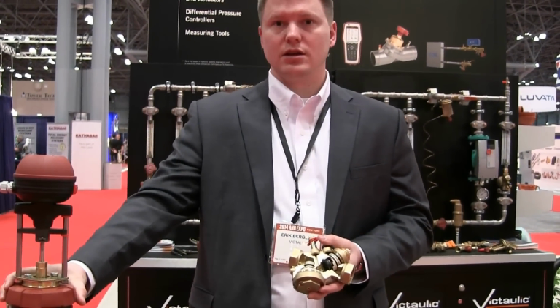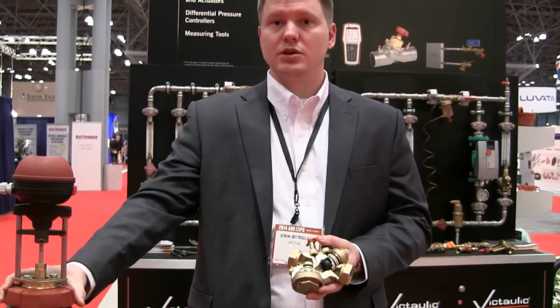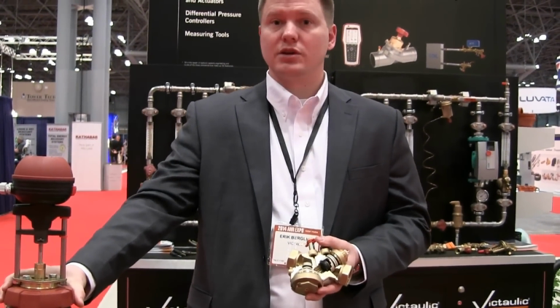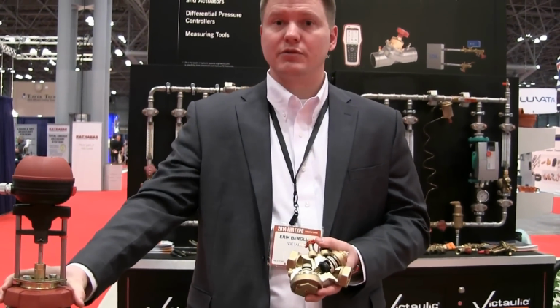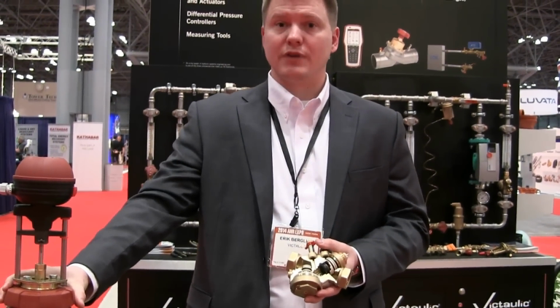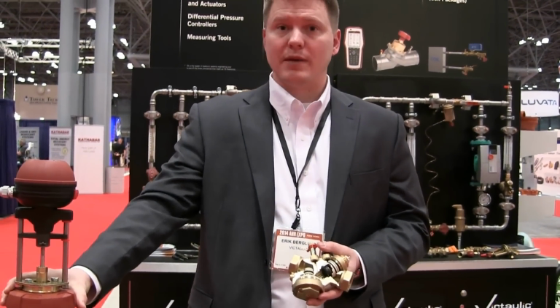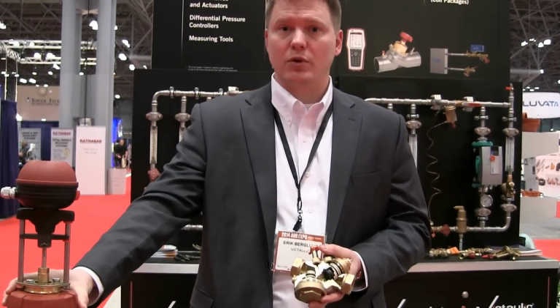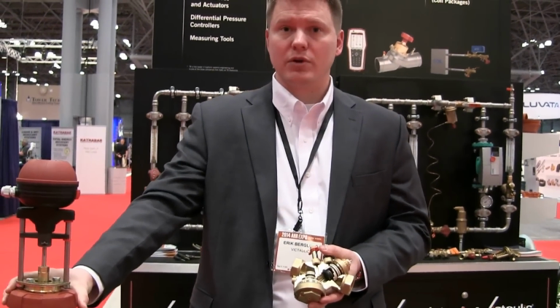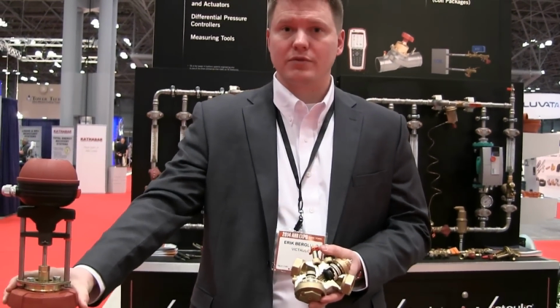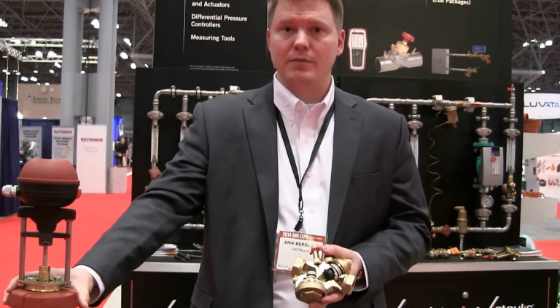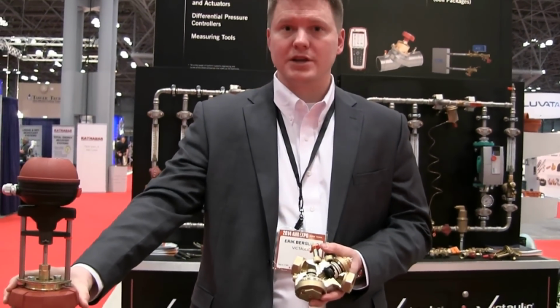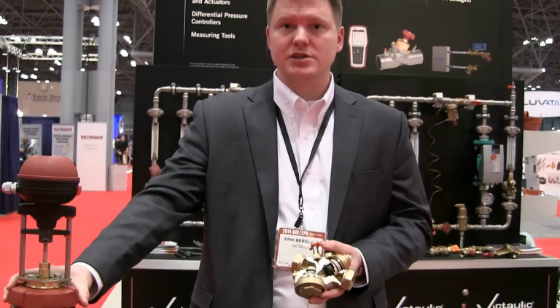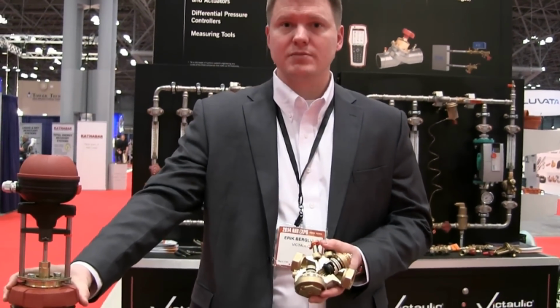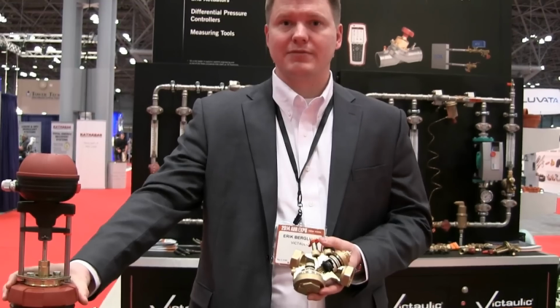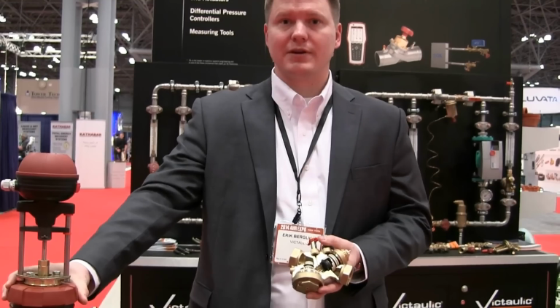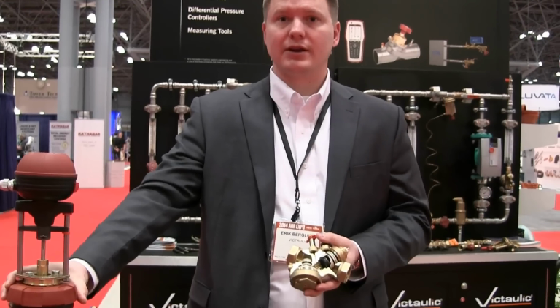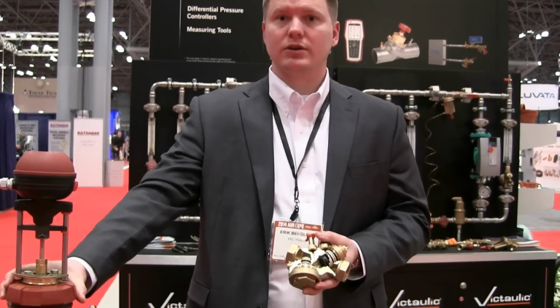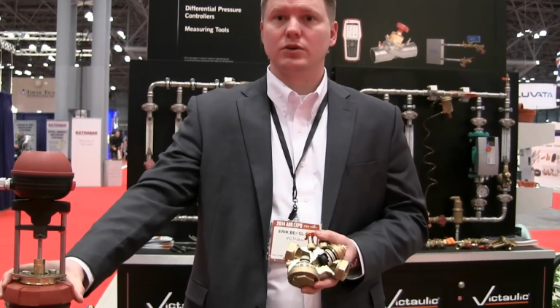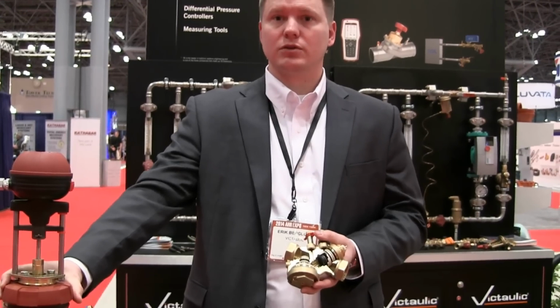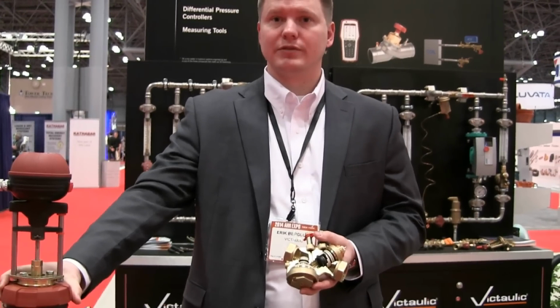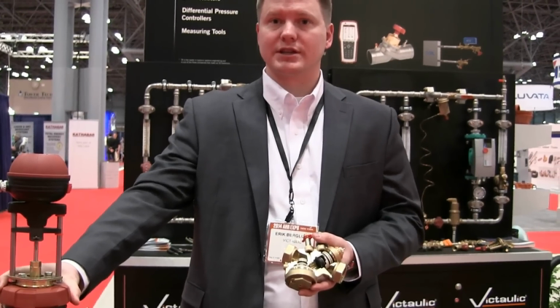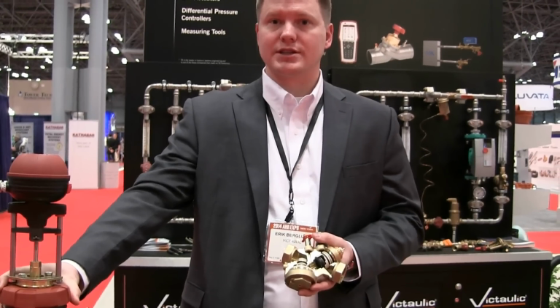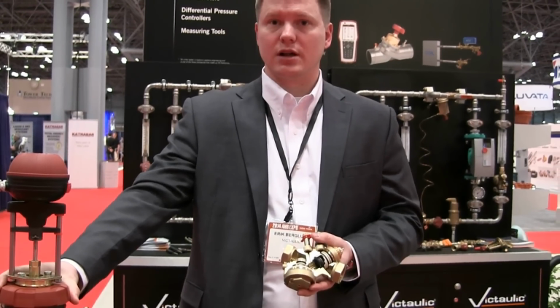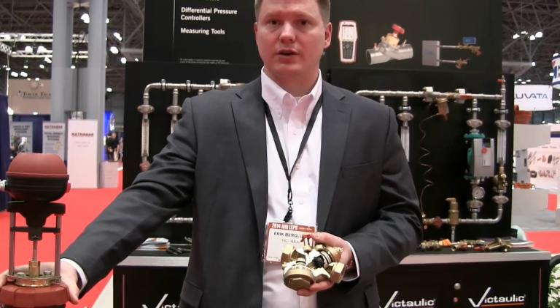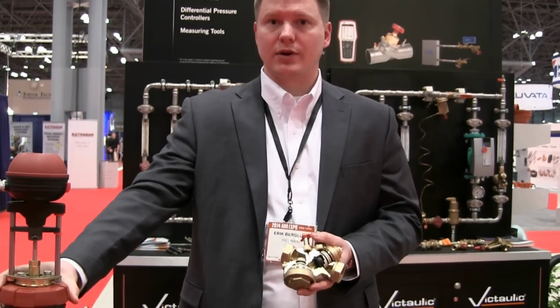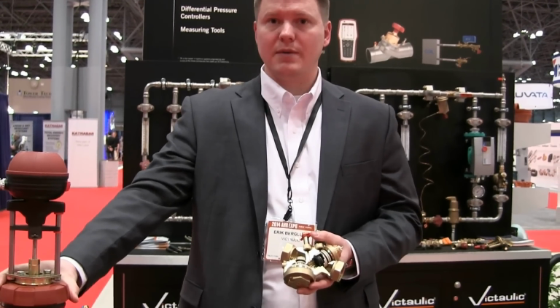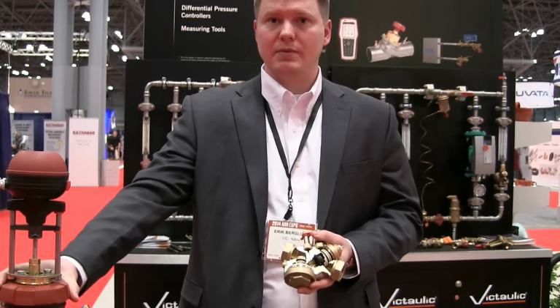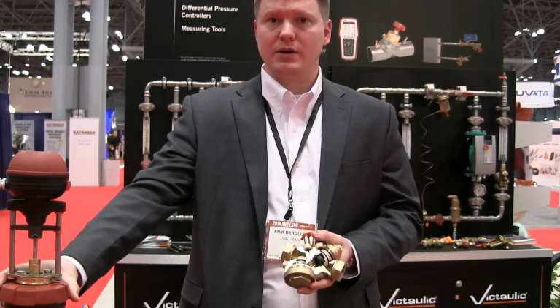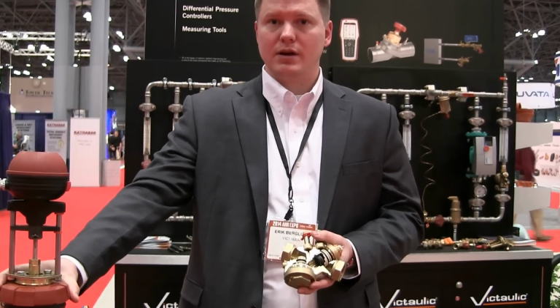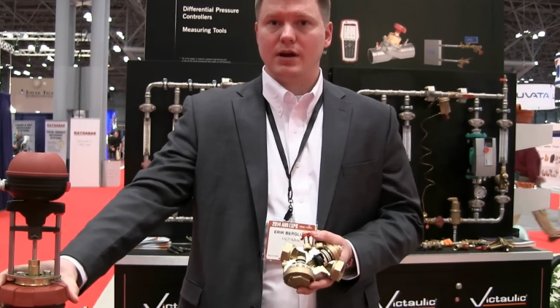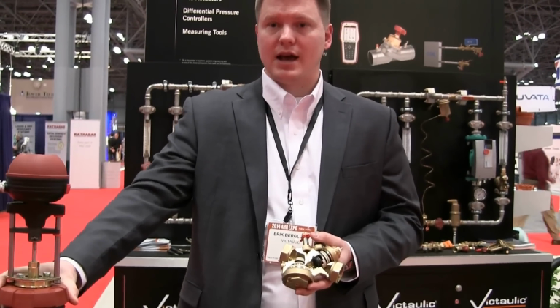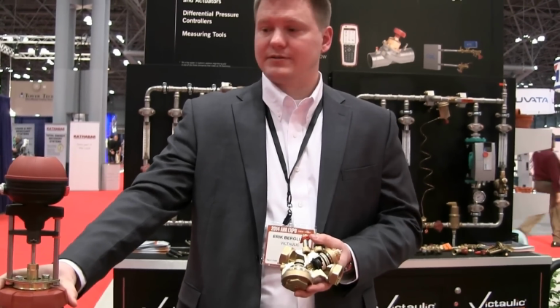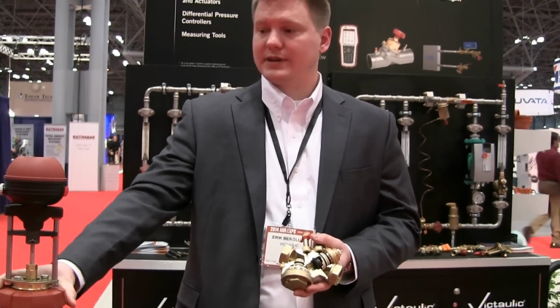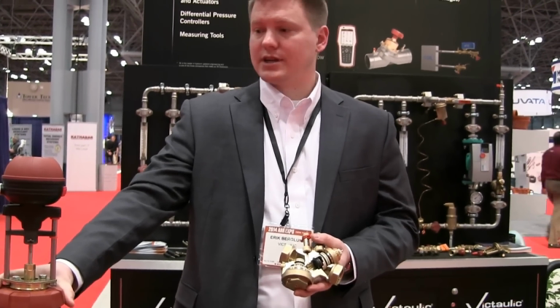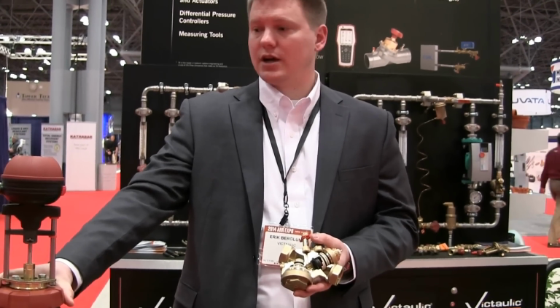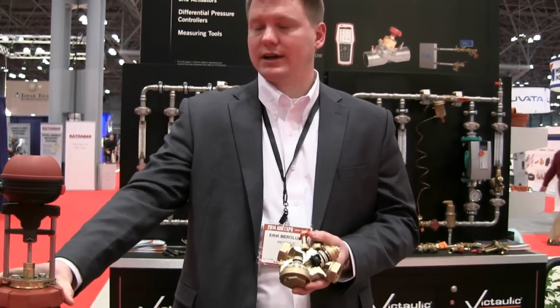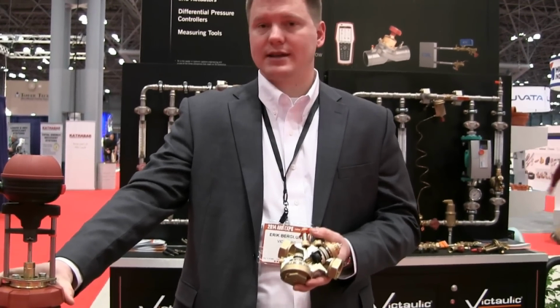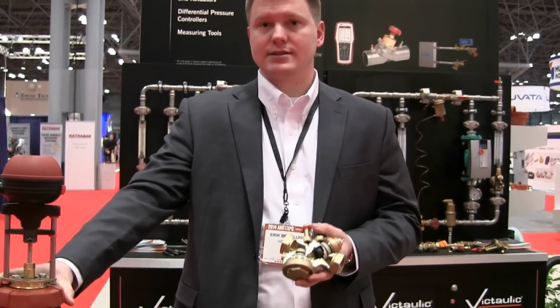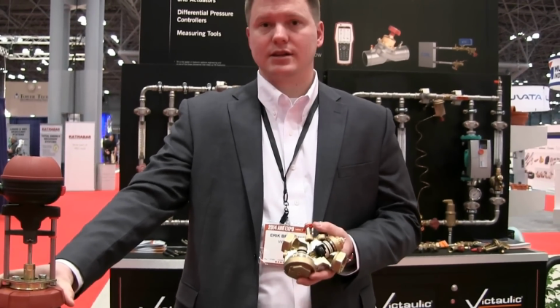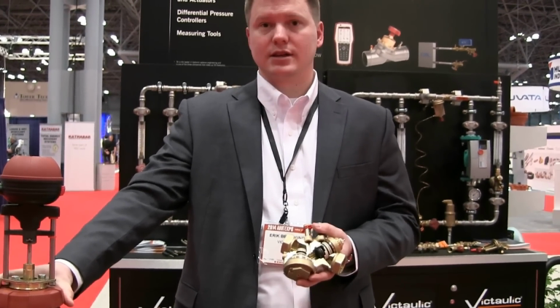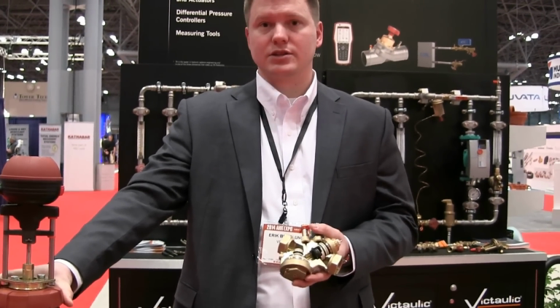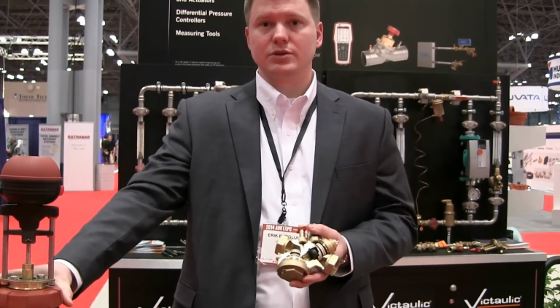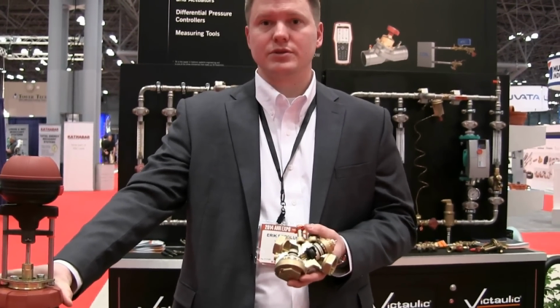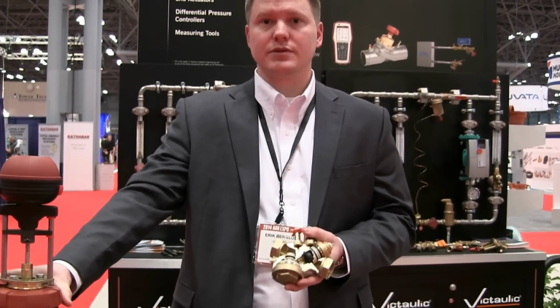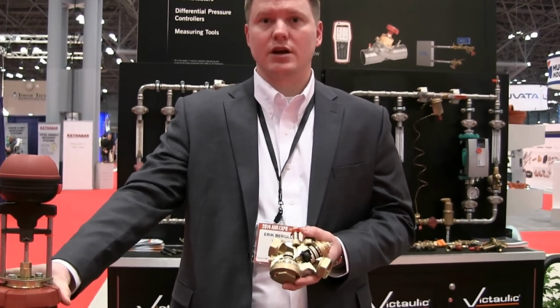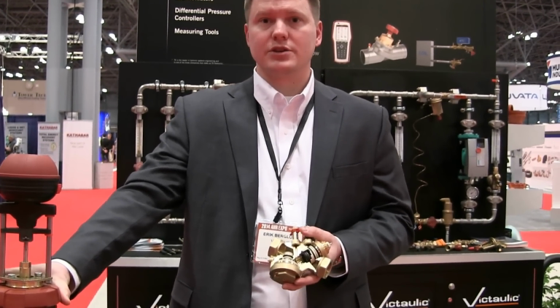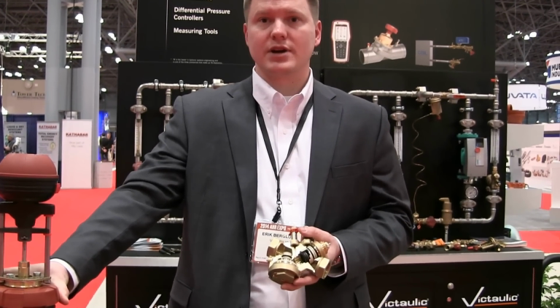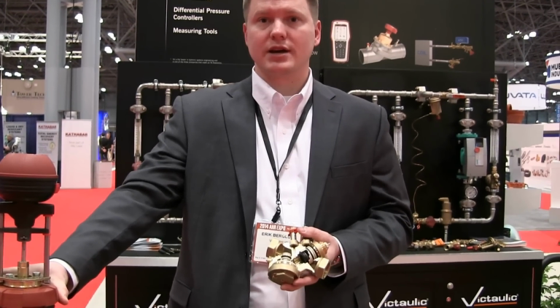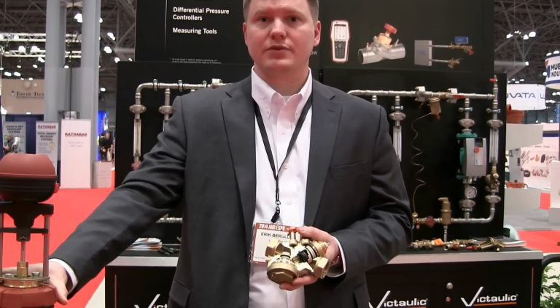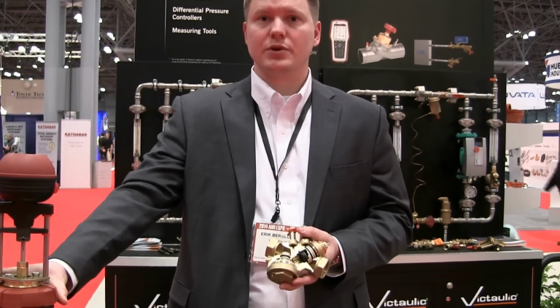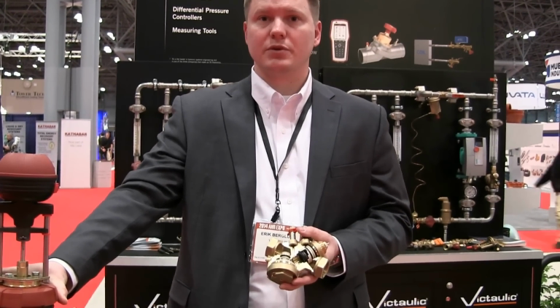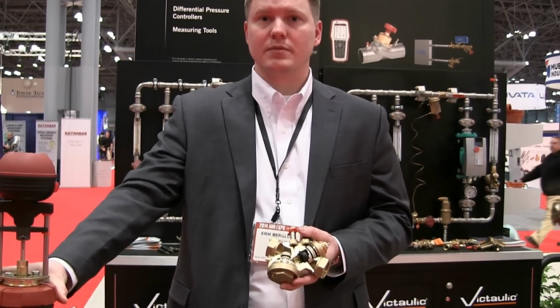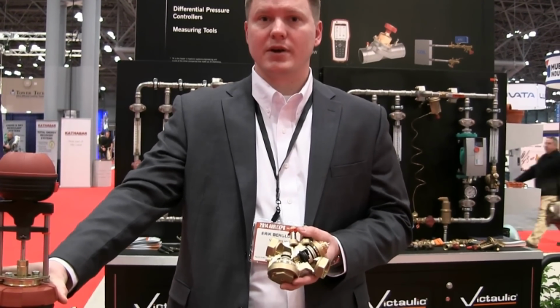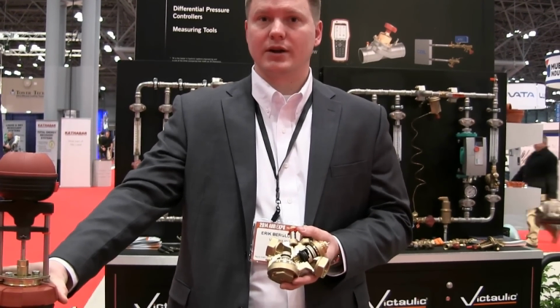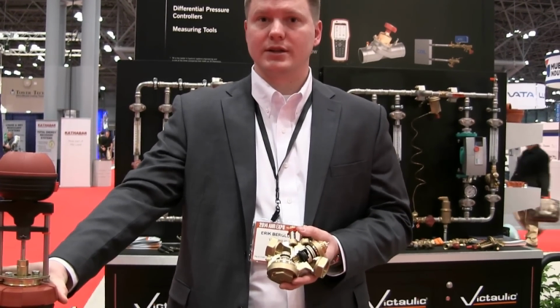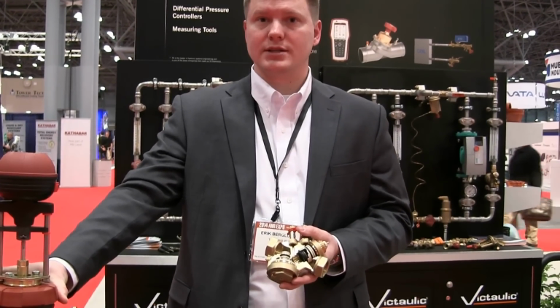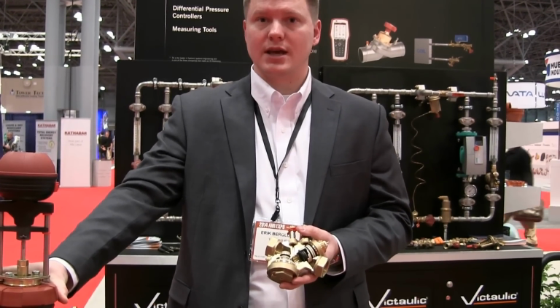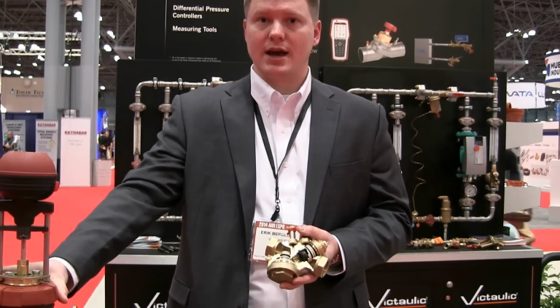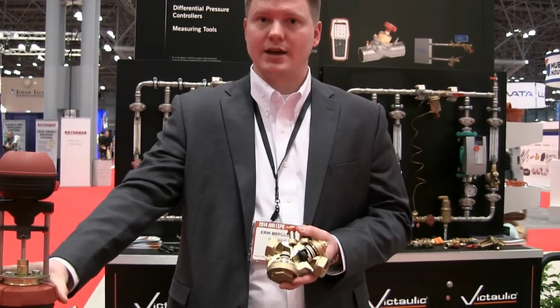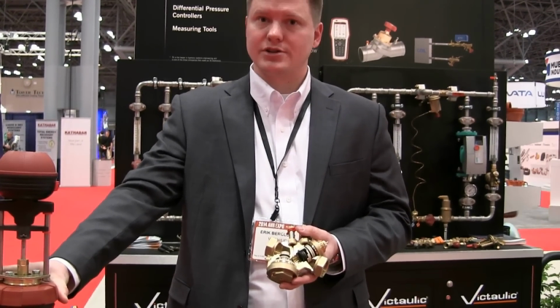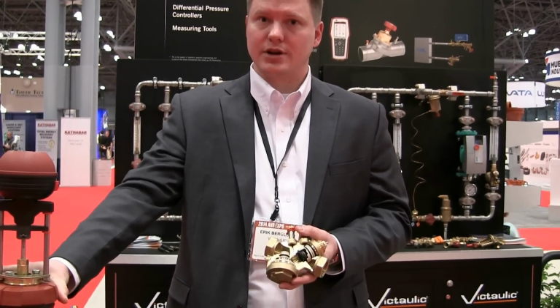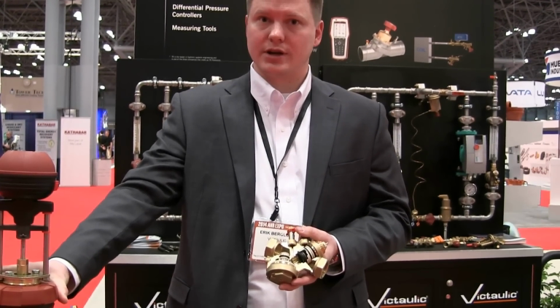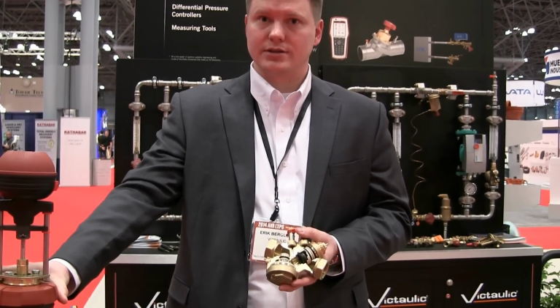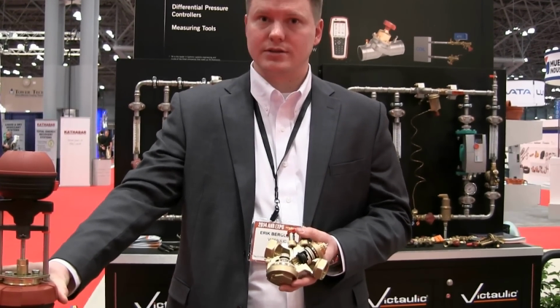You can find more information by finding the local Victaulic rep, as Victaulic has the exclusive contract for North America TA HydroVix.